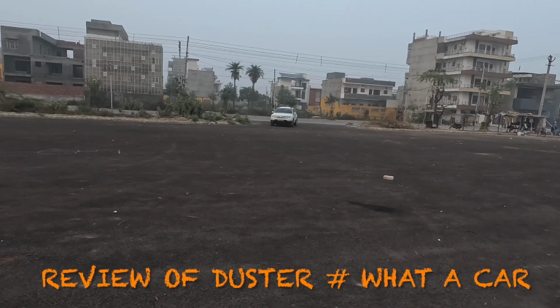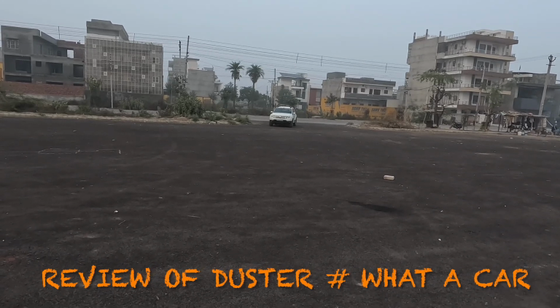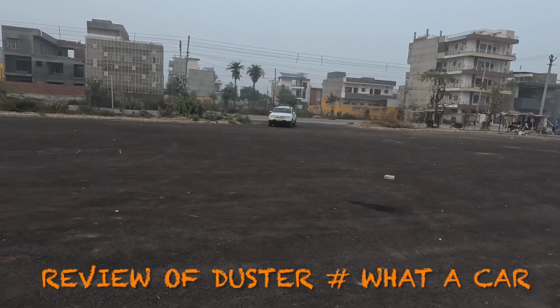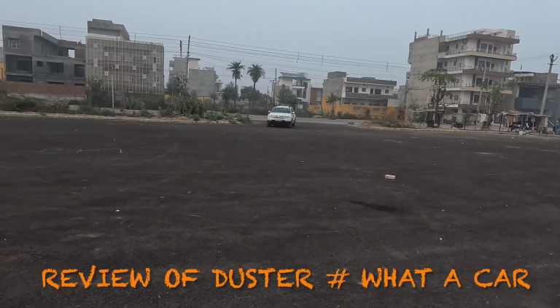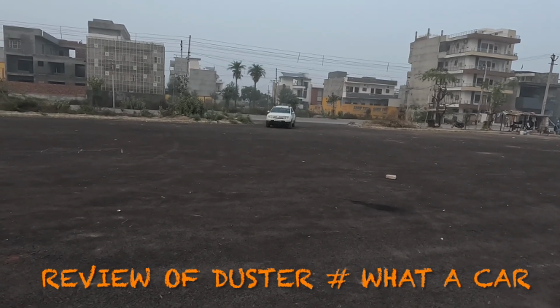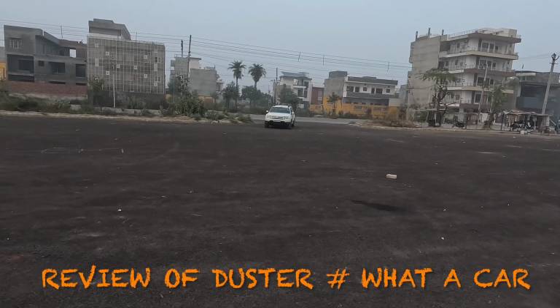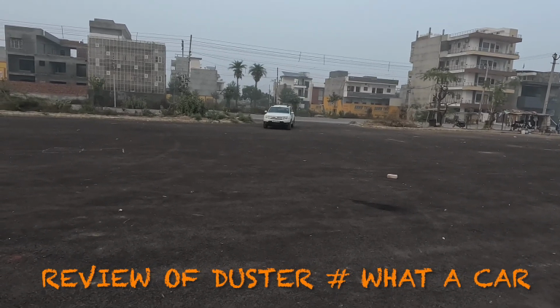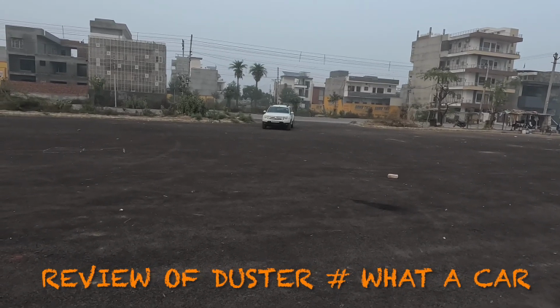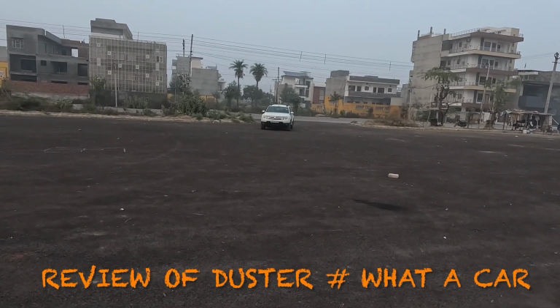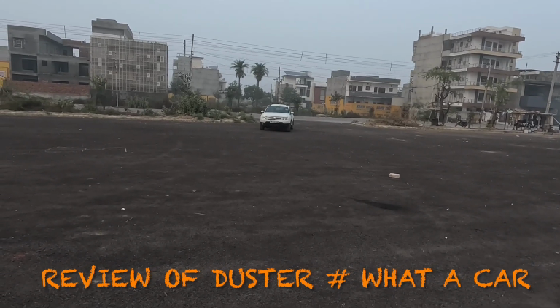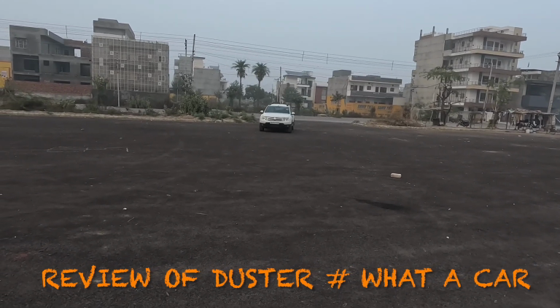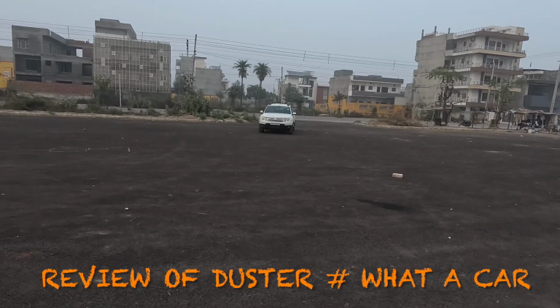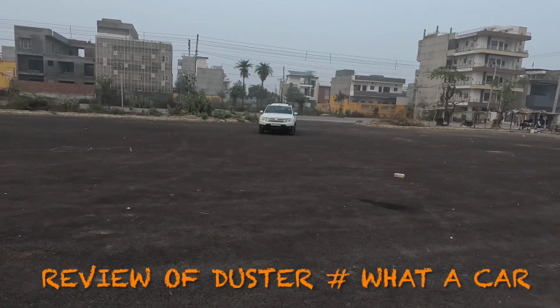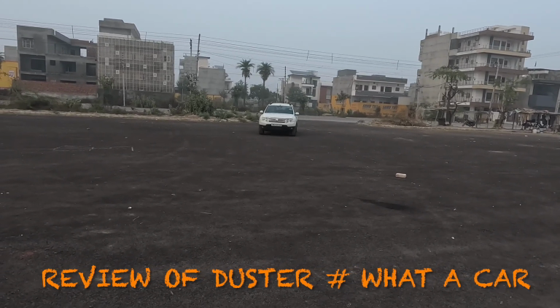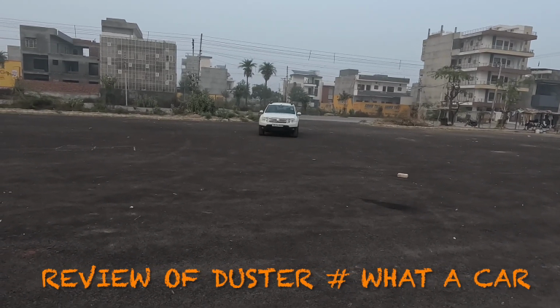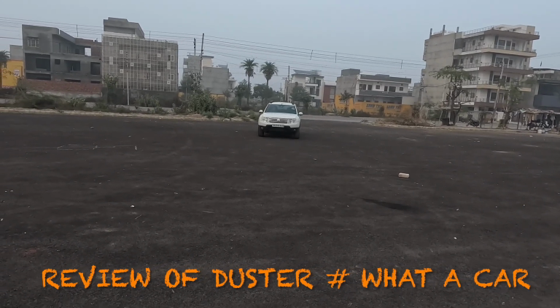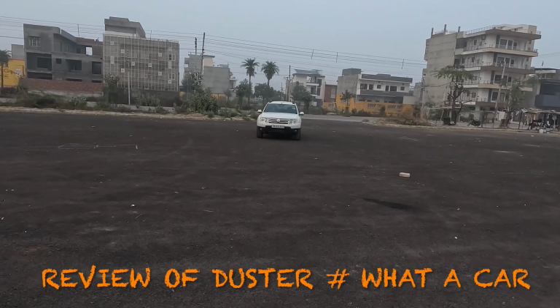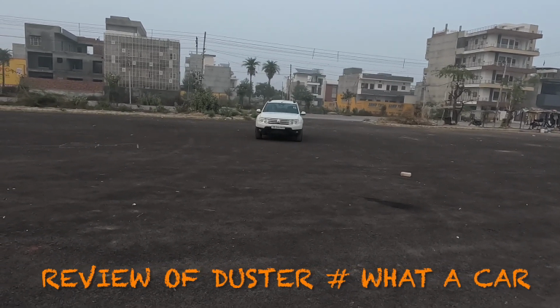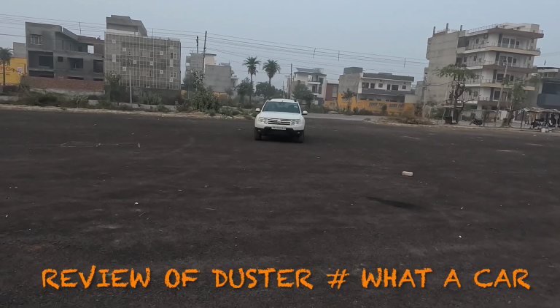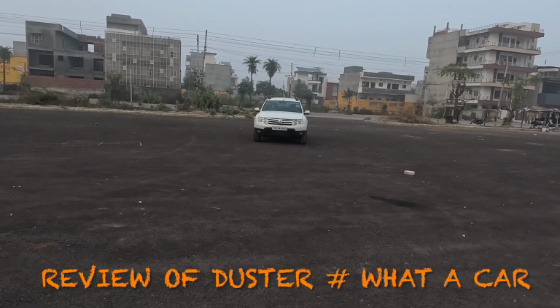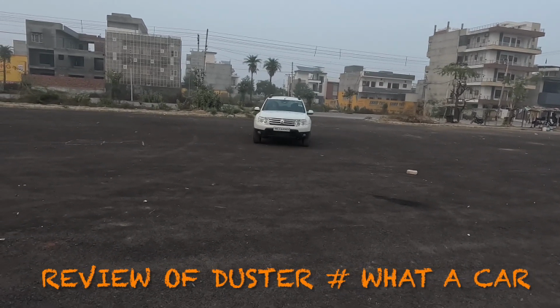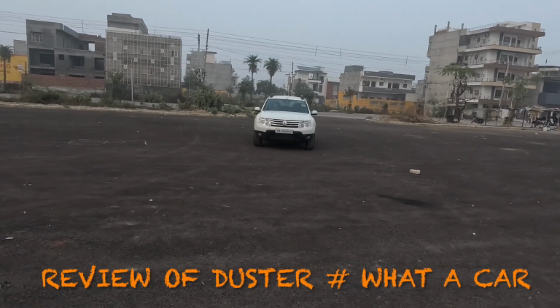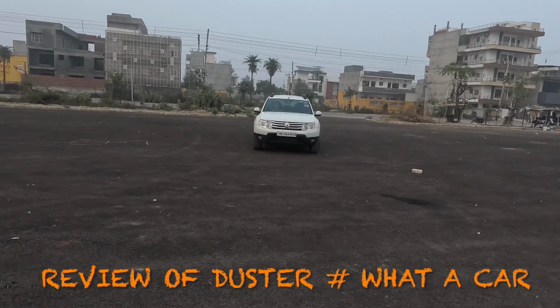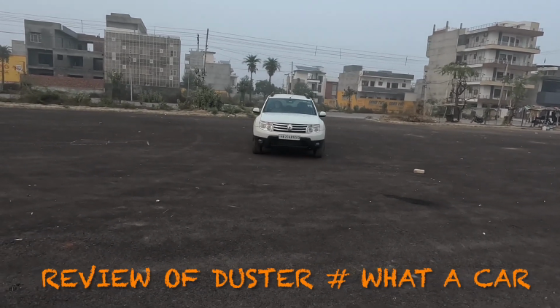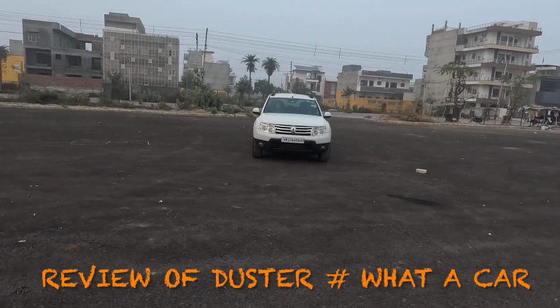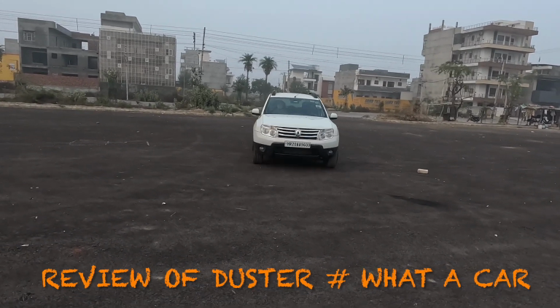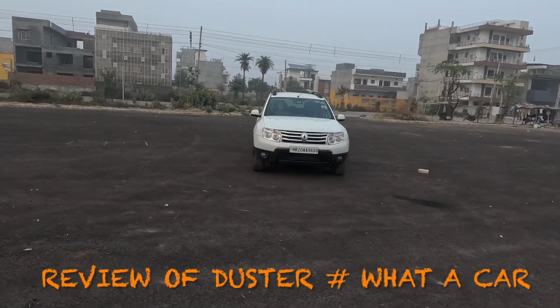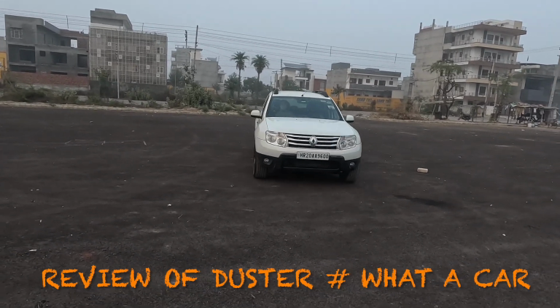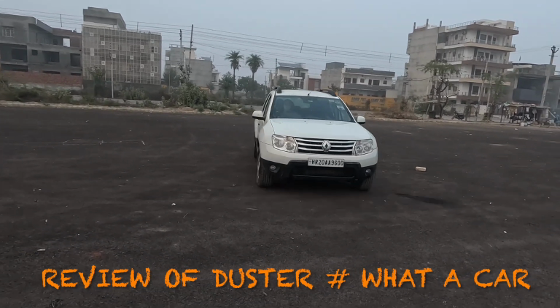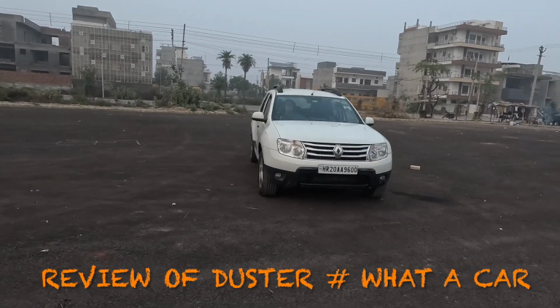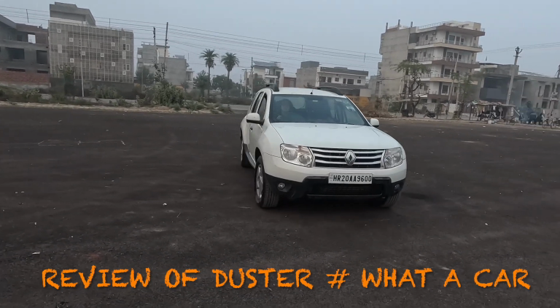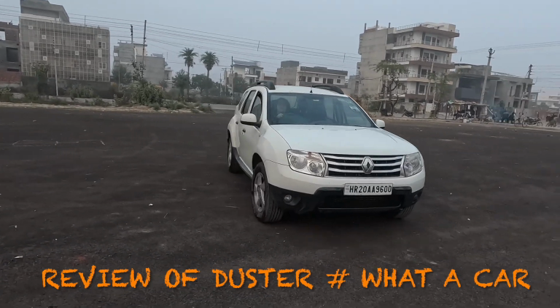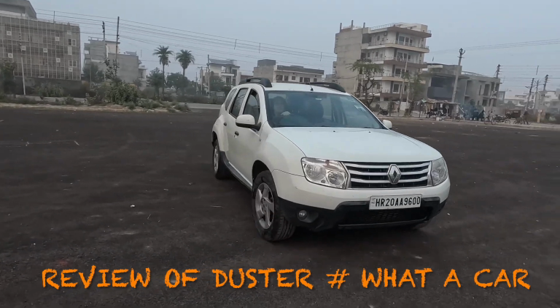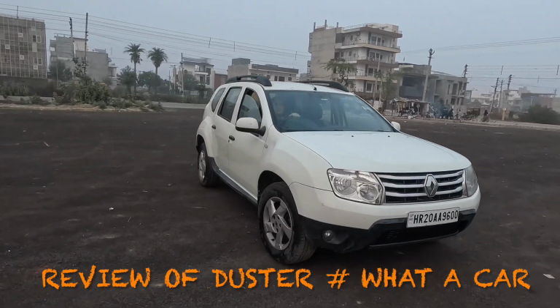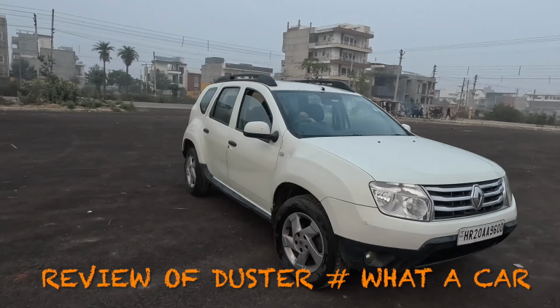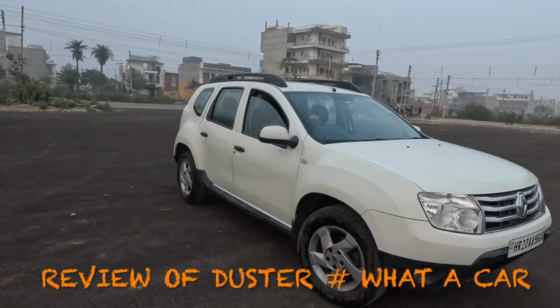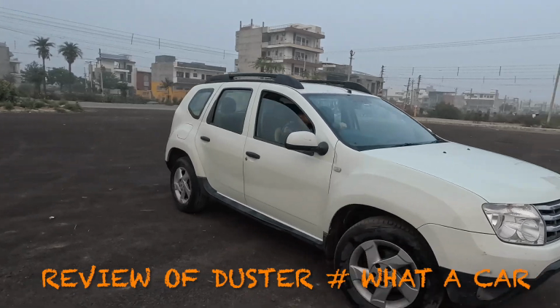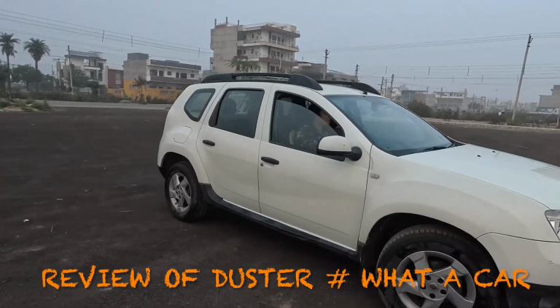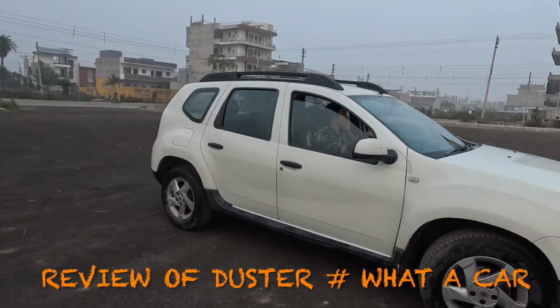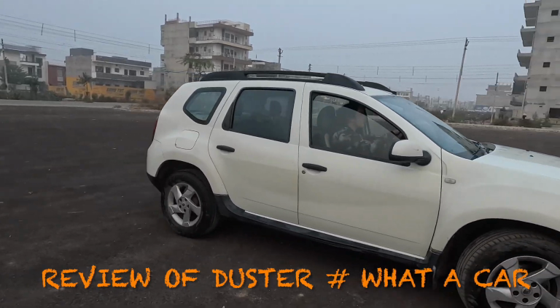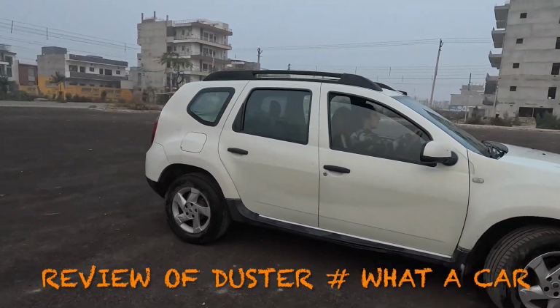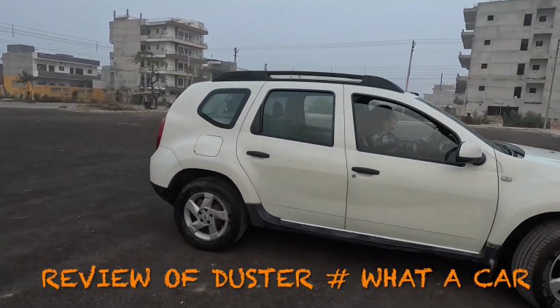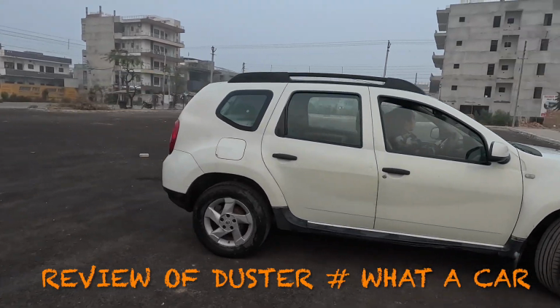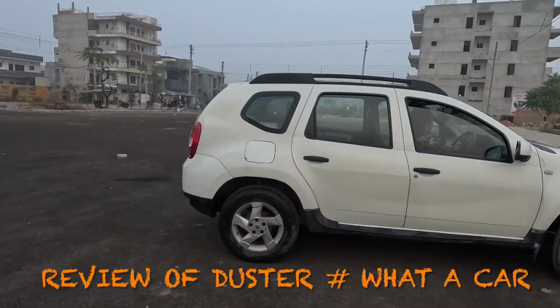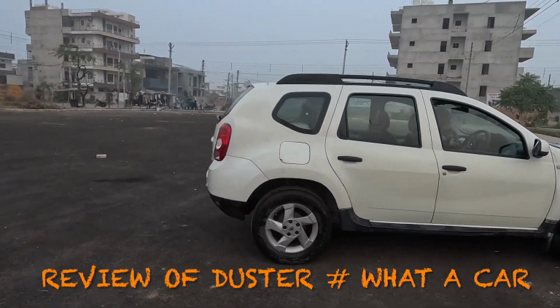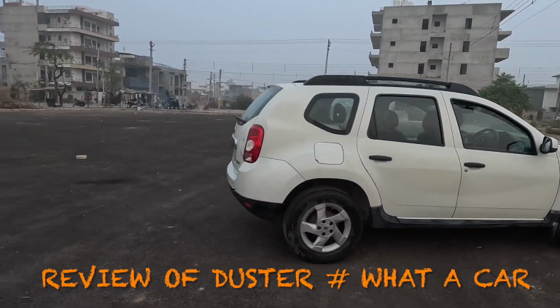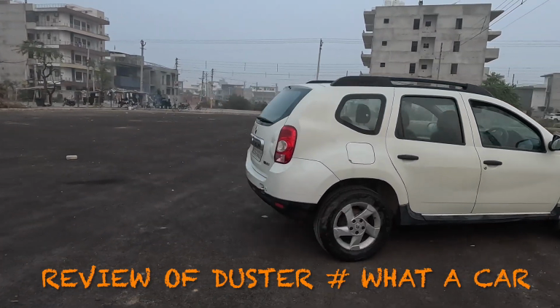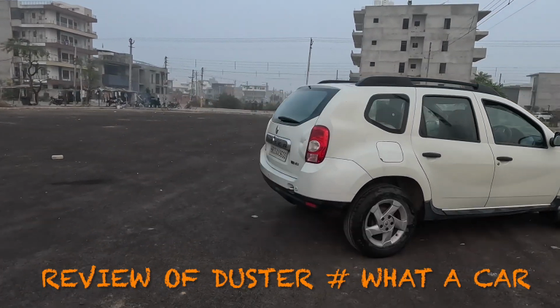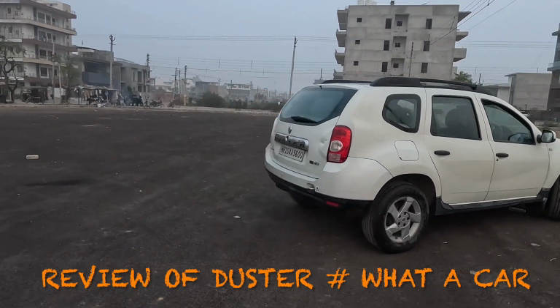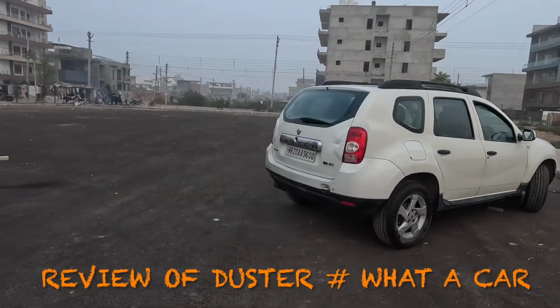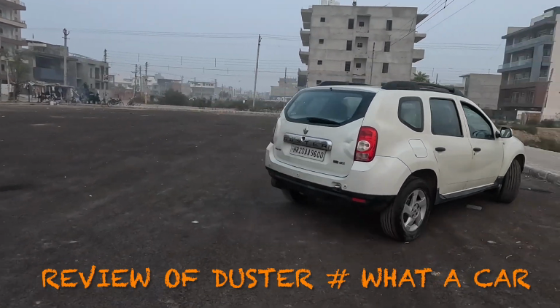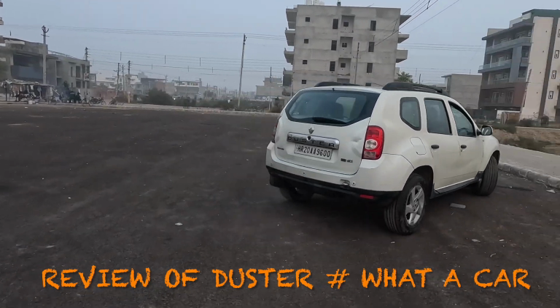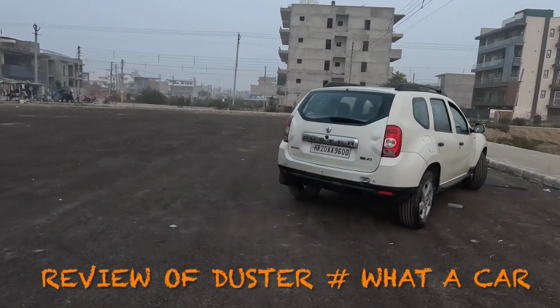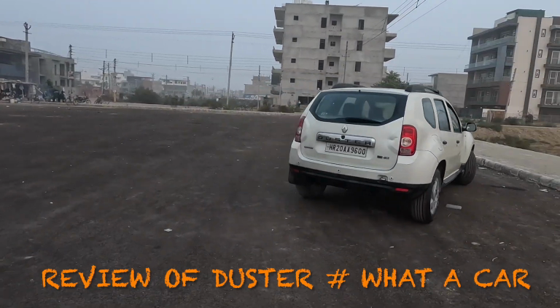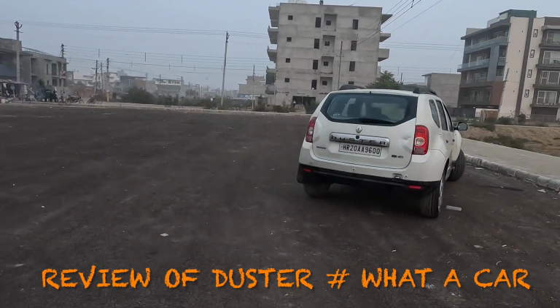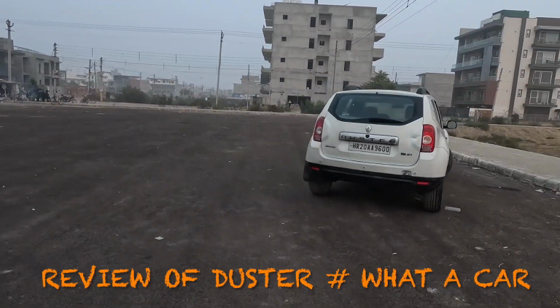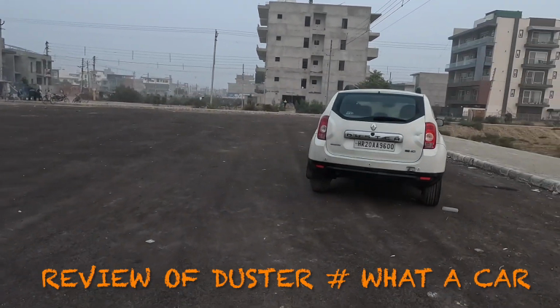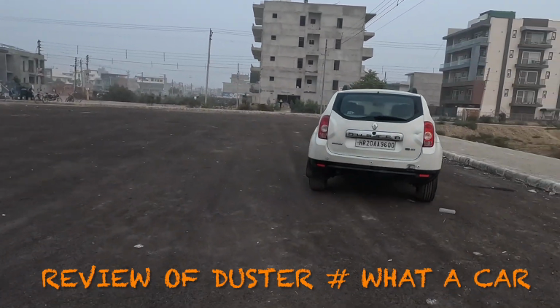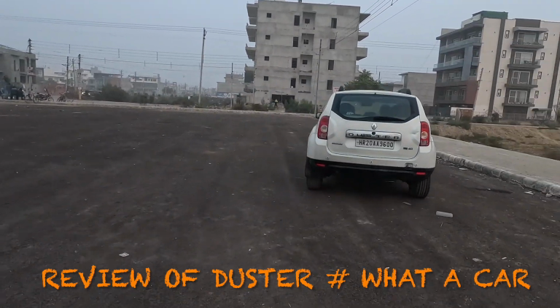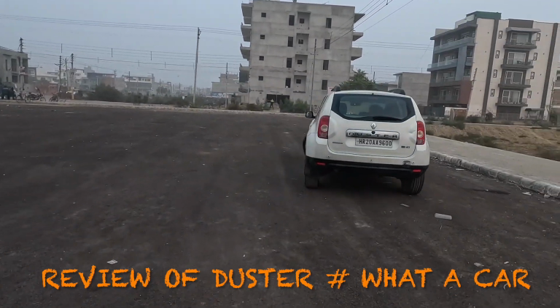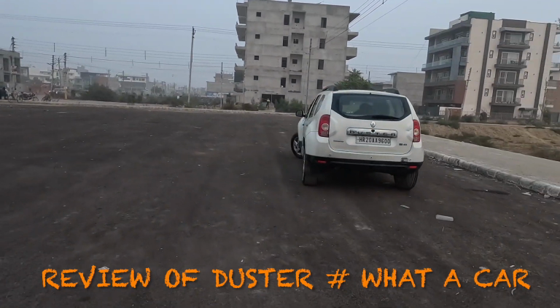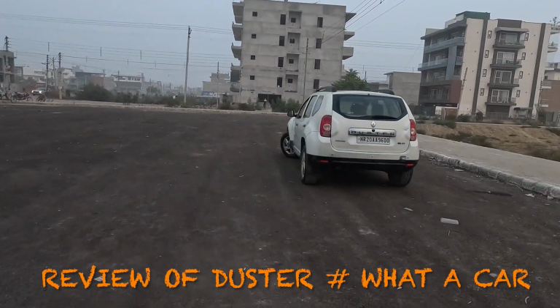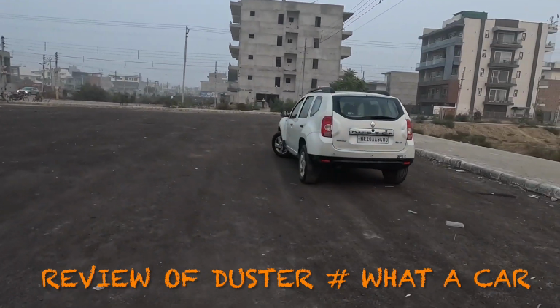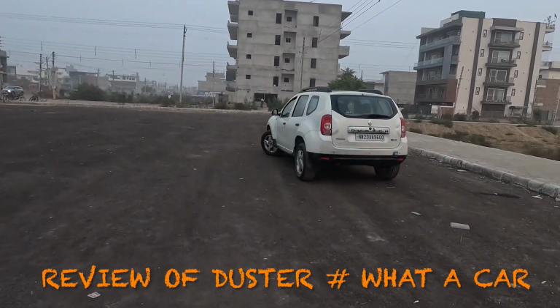Today we will give you a review of the Duster car. The mid-size SUV segment started with Creta, Seltos and Nexon. So today we have the Duster.